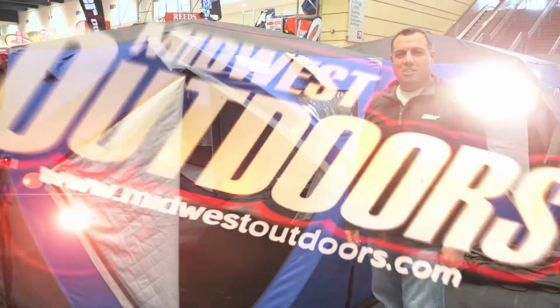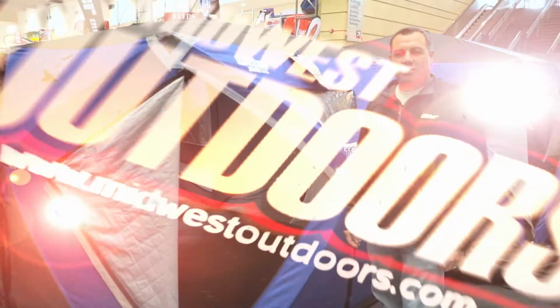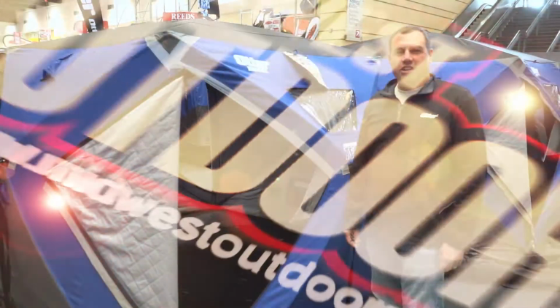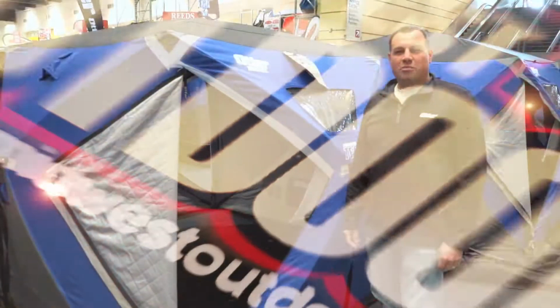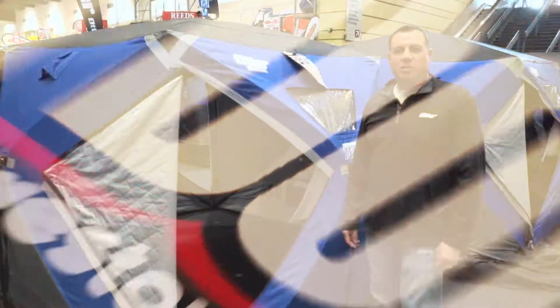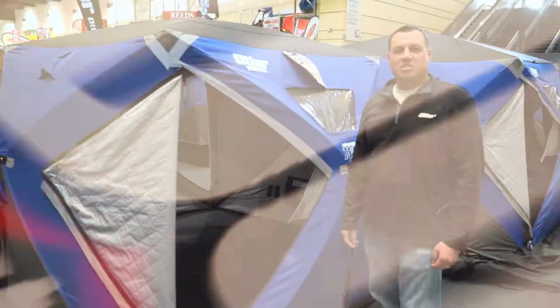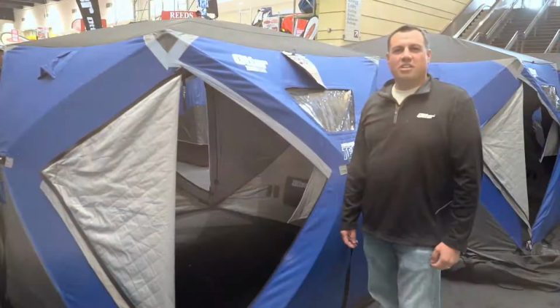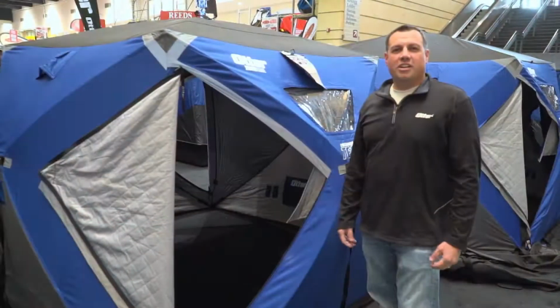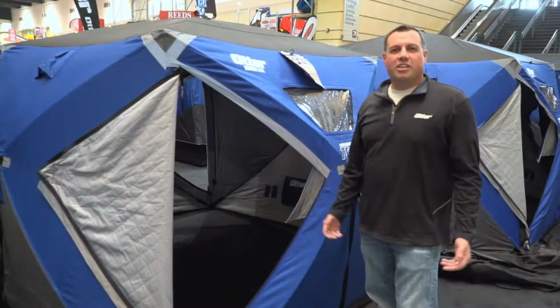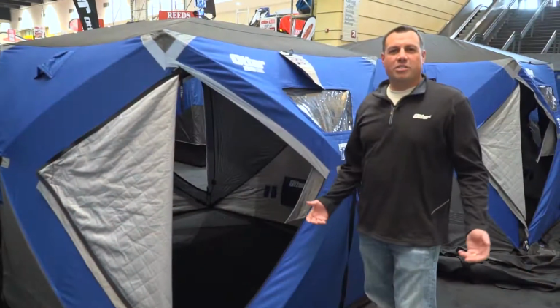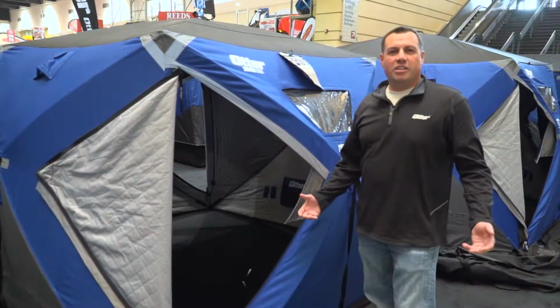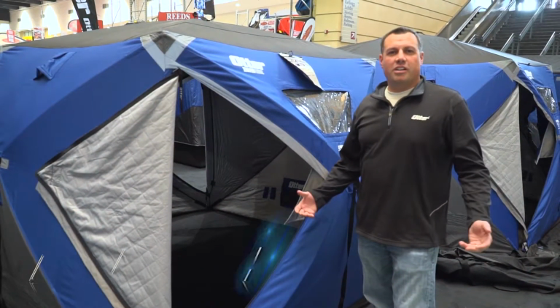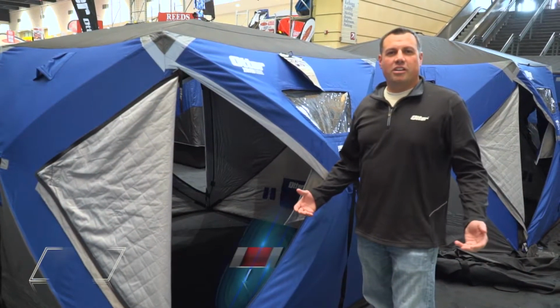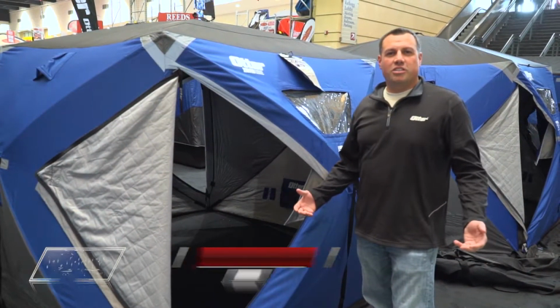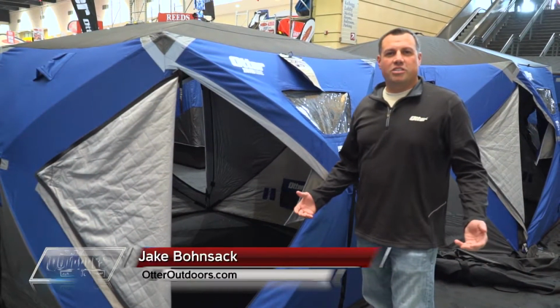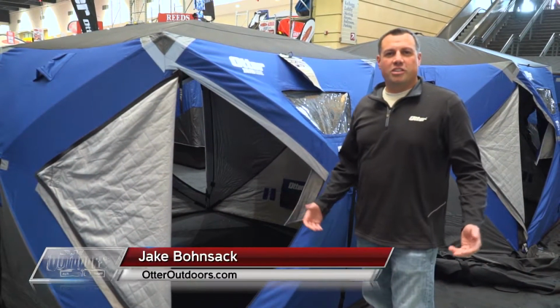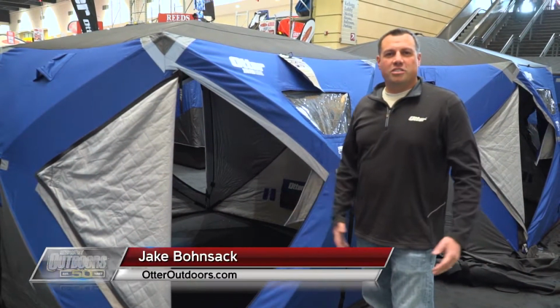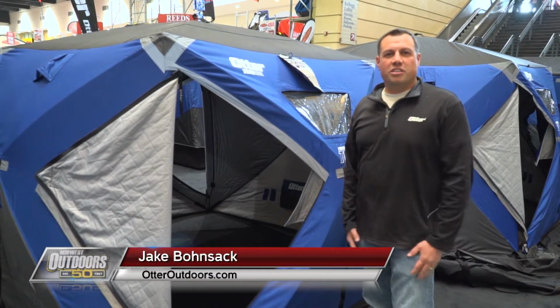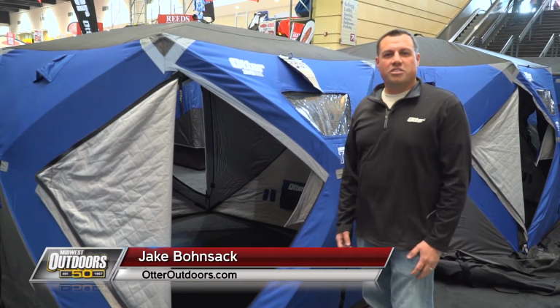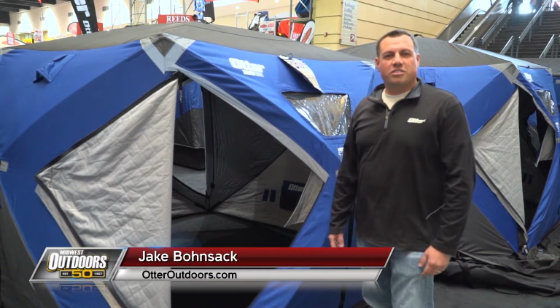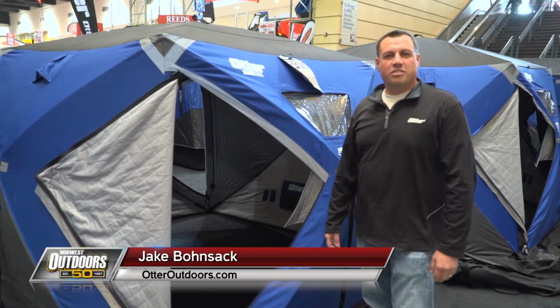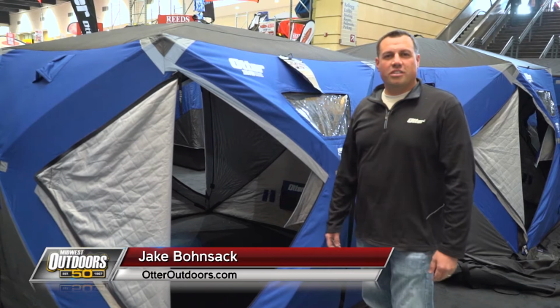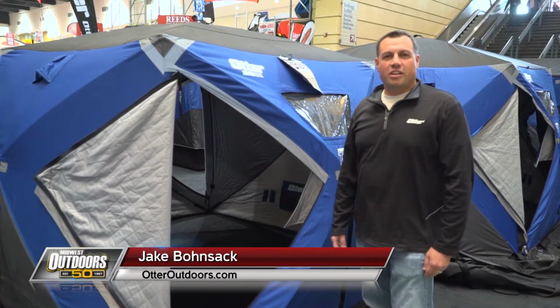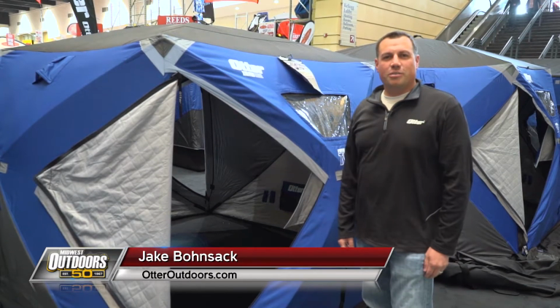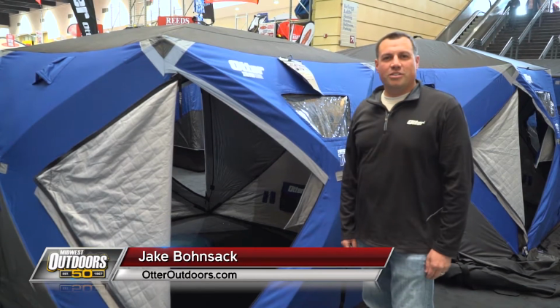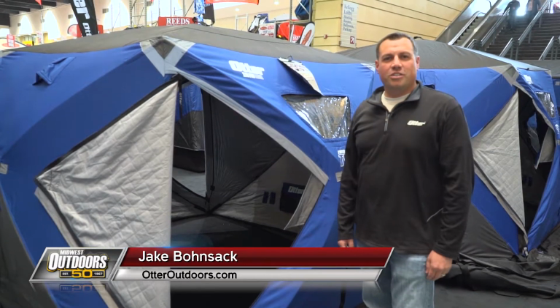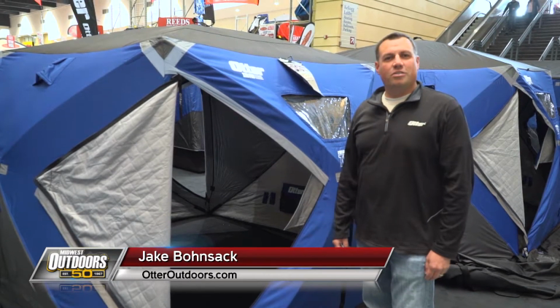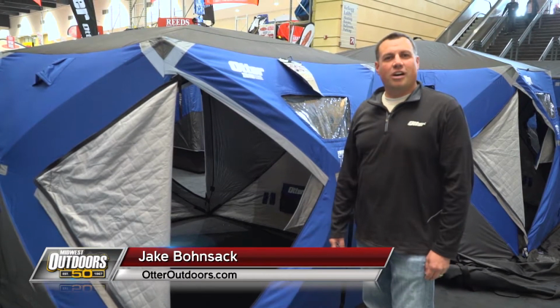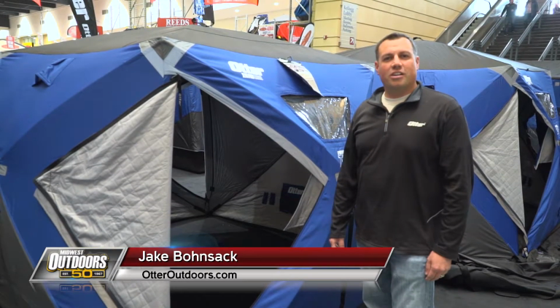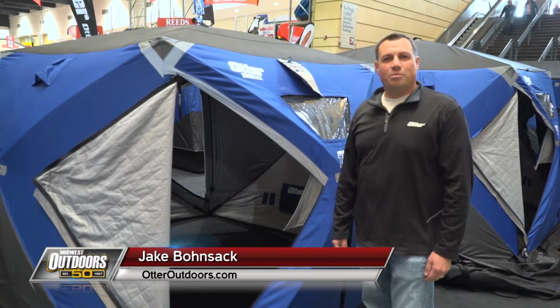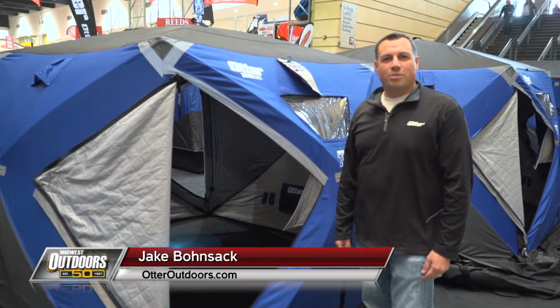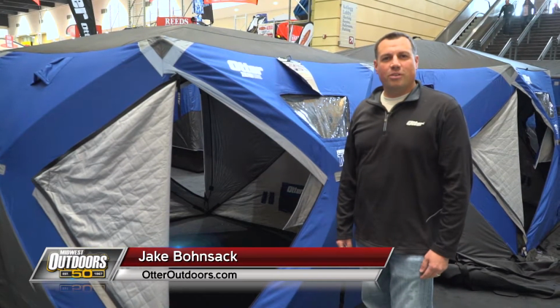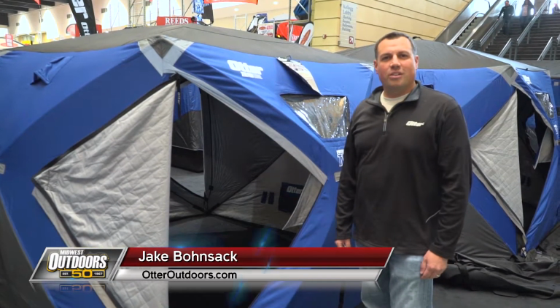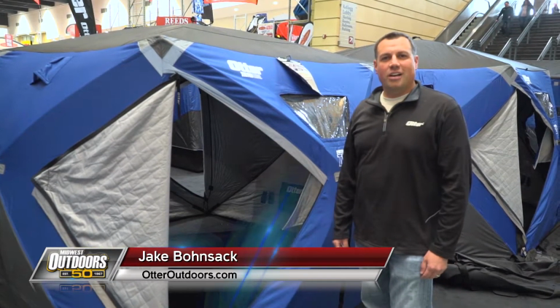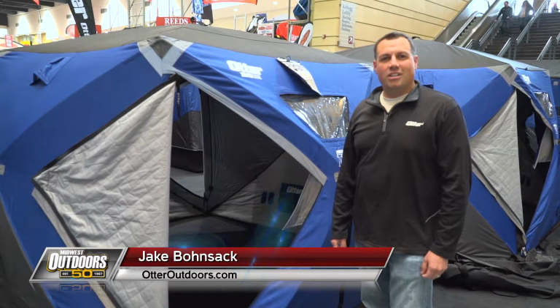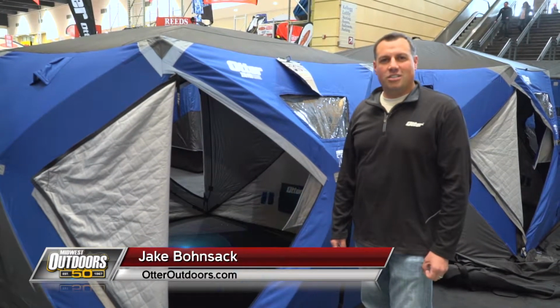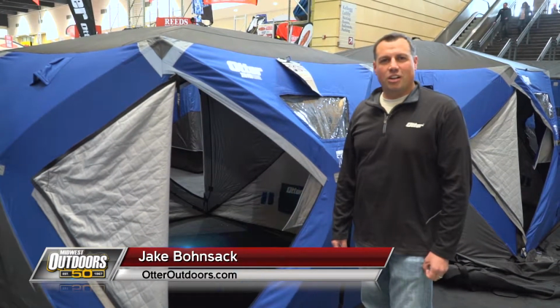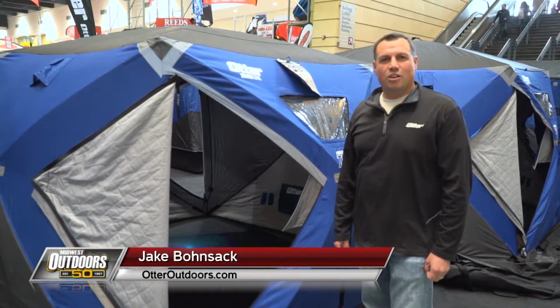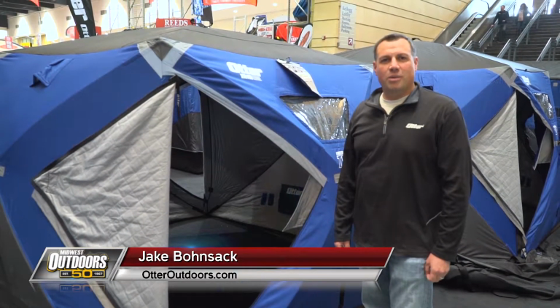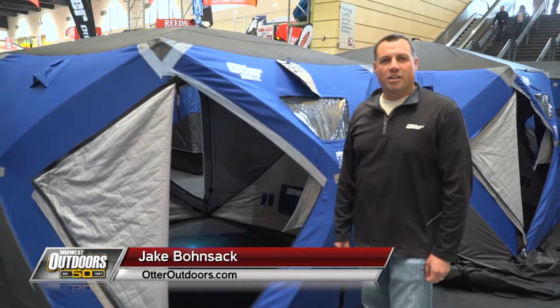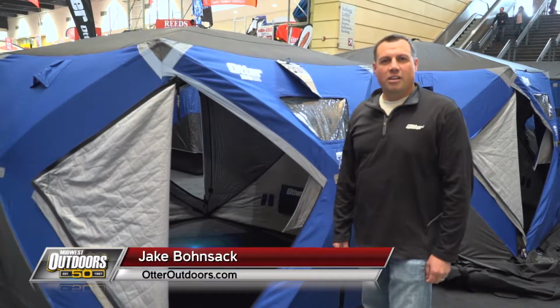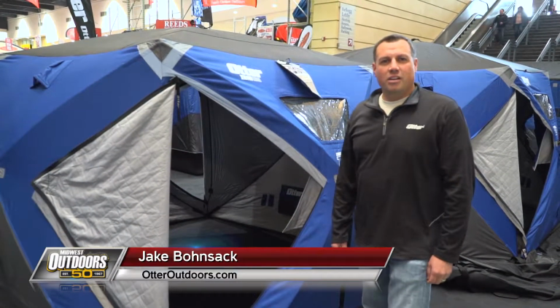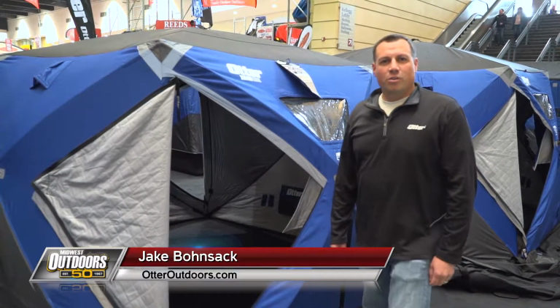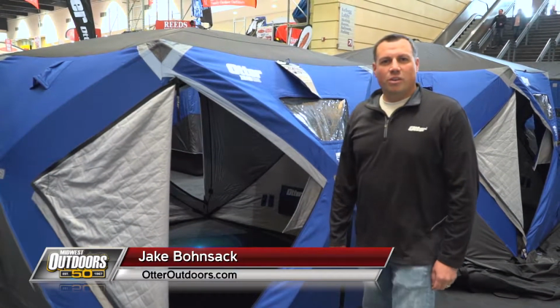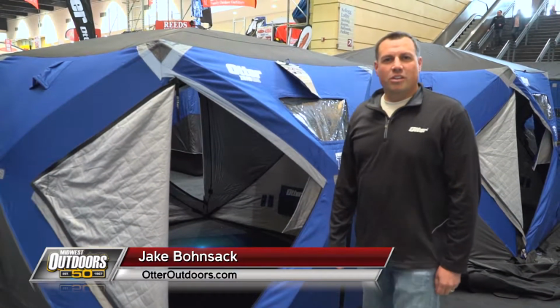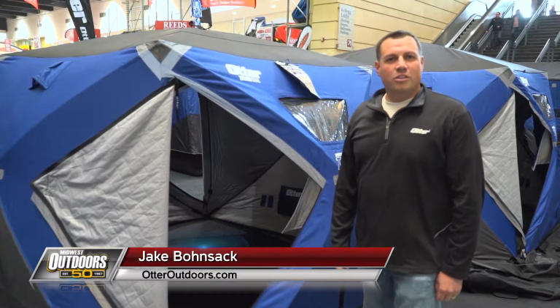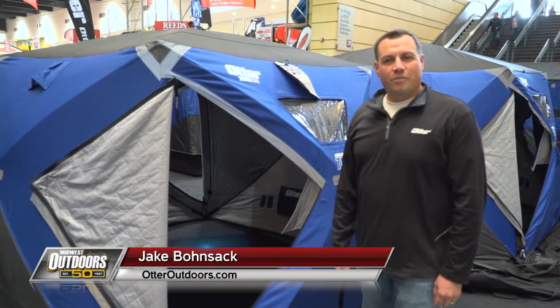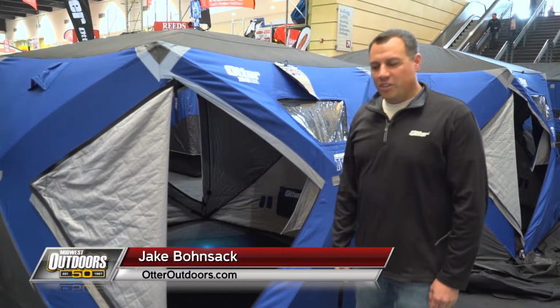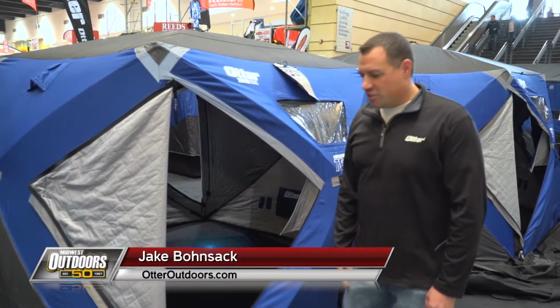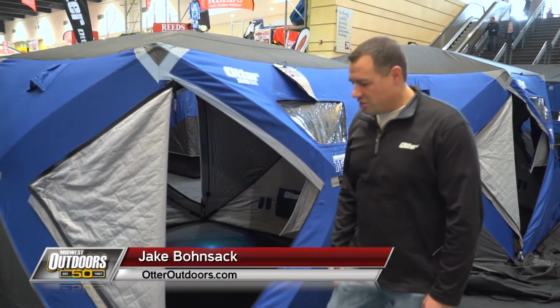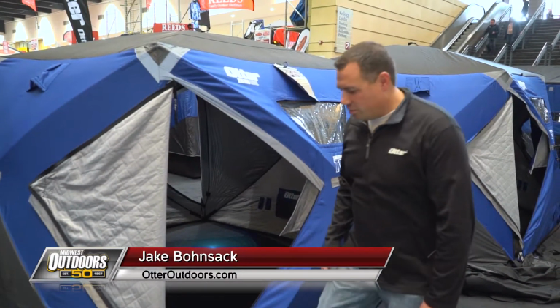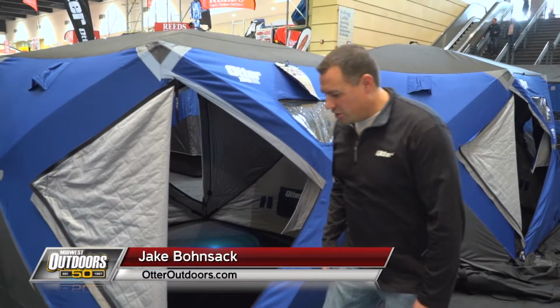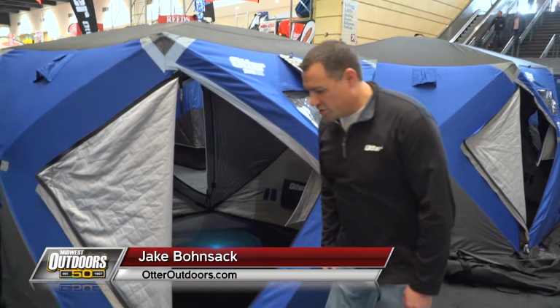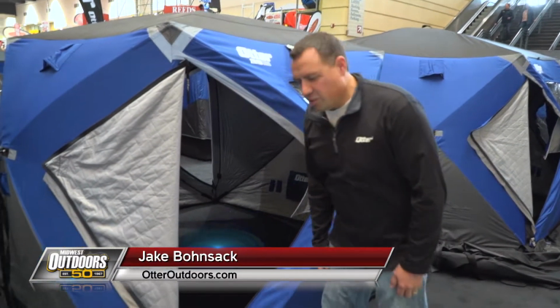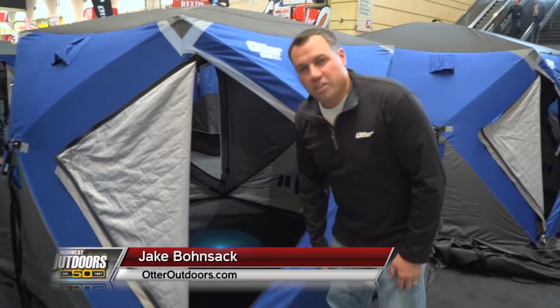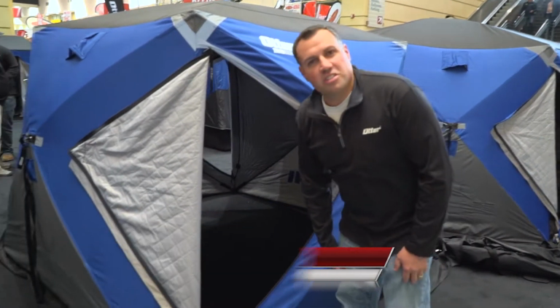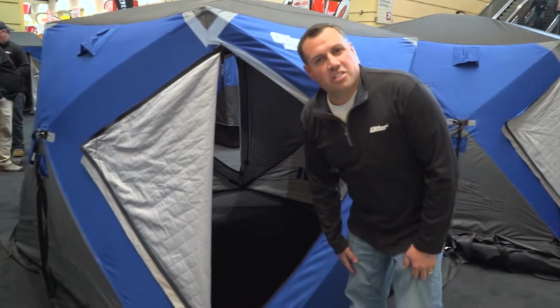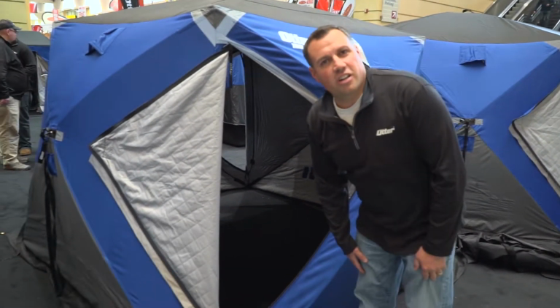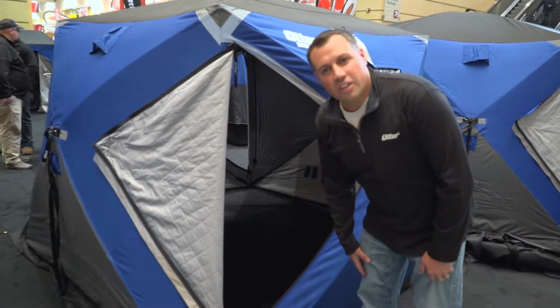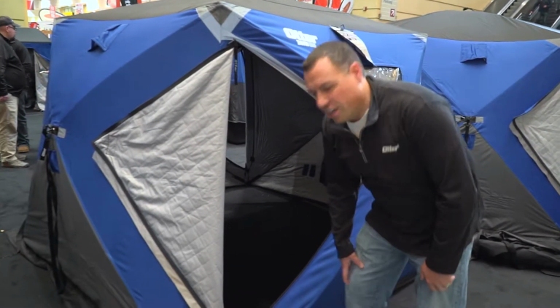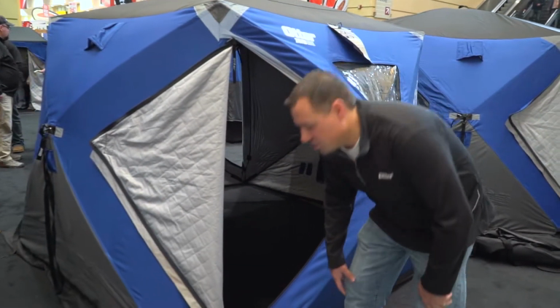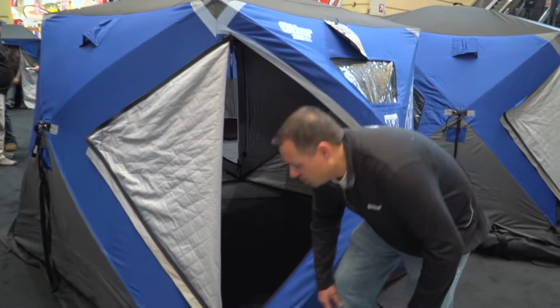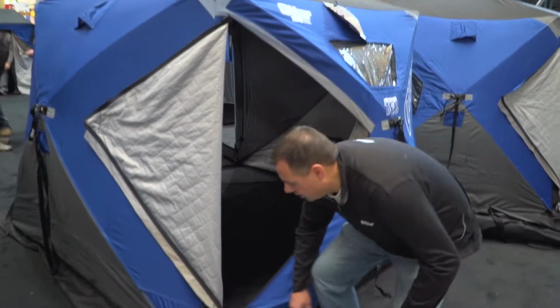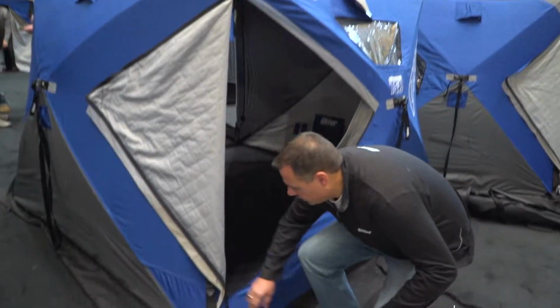Jake Bonesock here with Otter Outdoors, going to talk about the new Otter Pro Lodge Hub. One of the new features I want to show you is called Ice Lock.